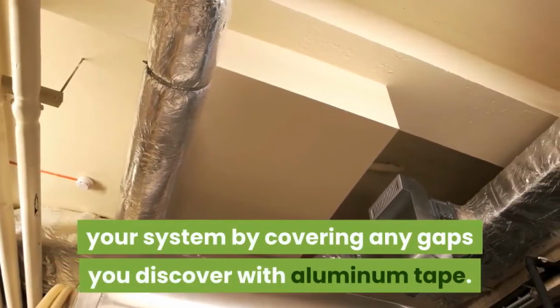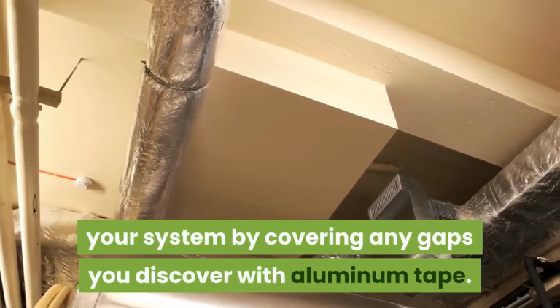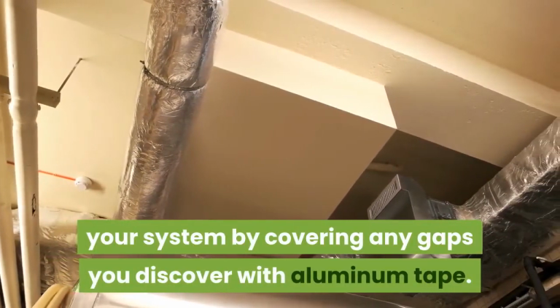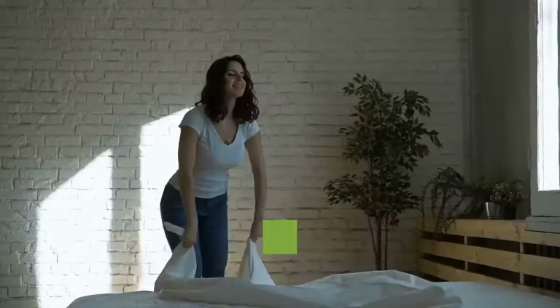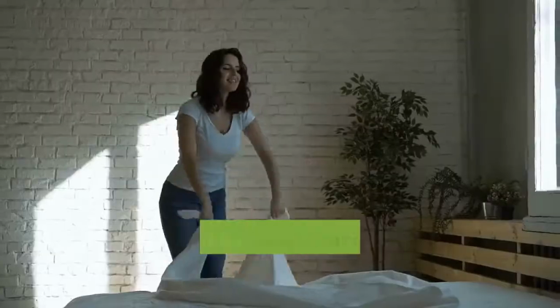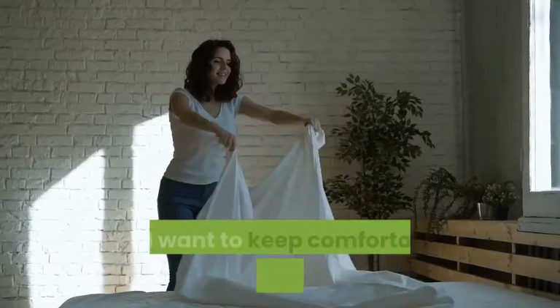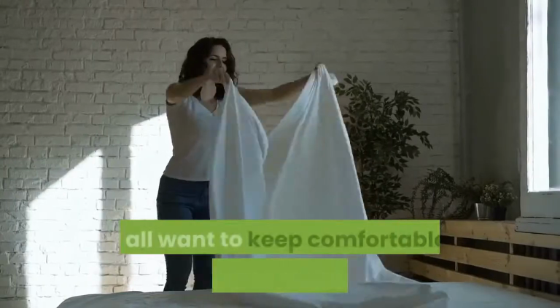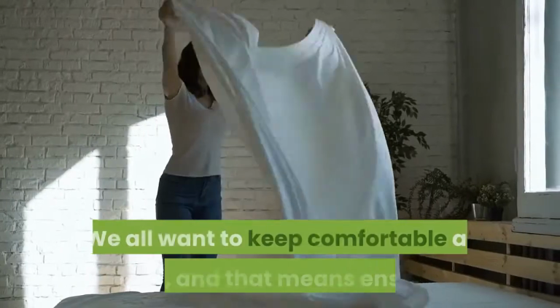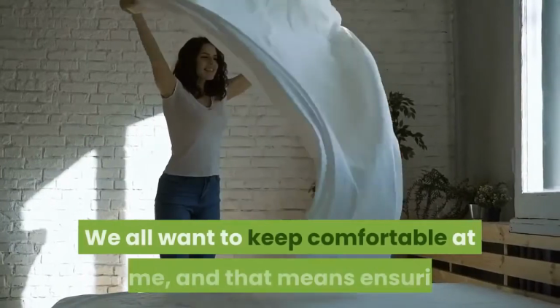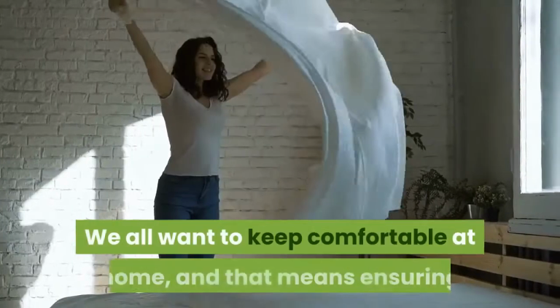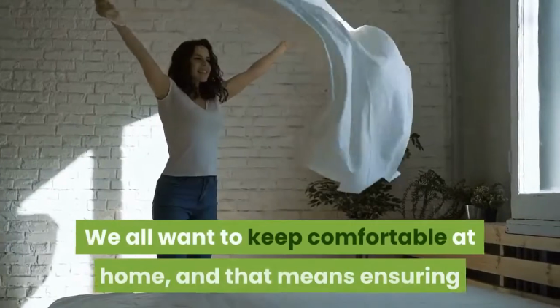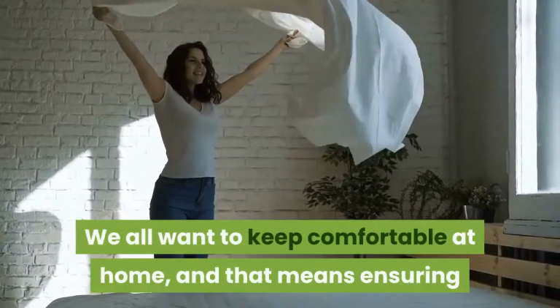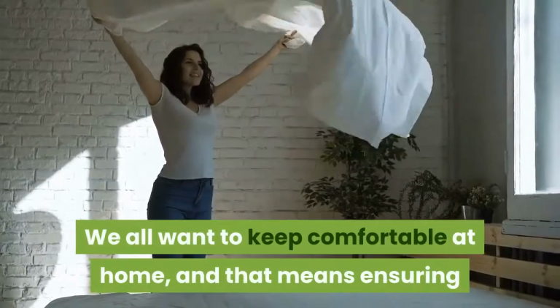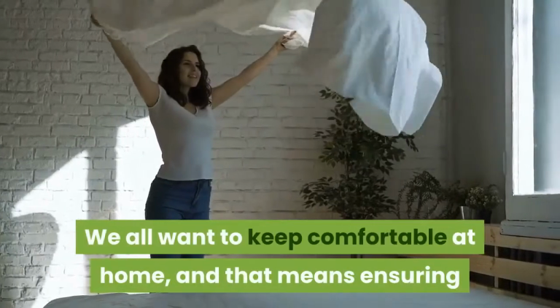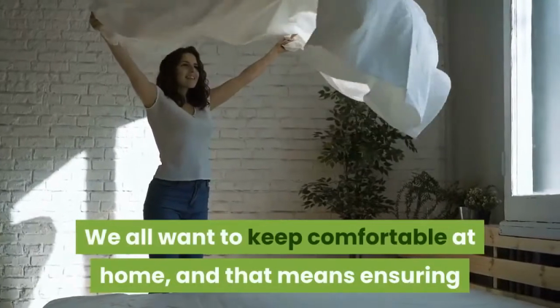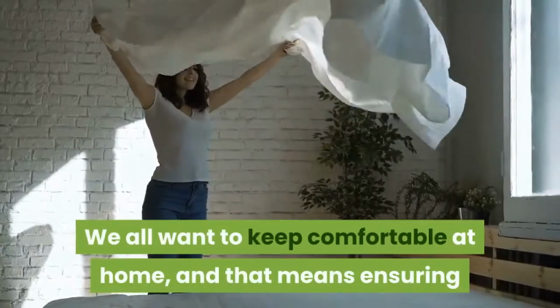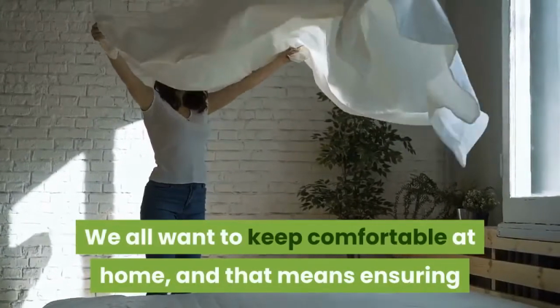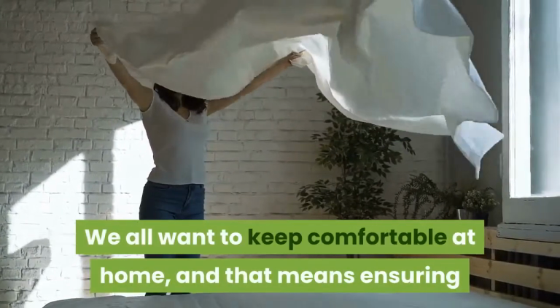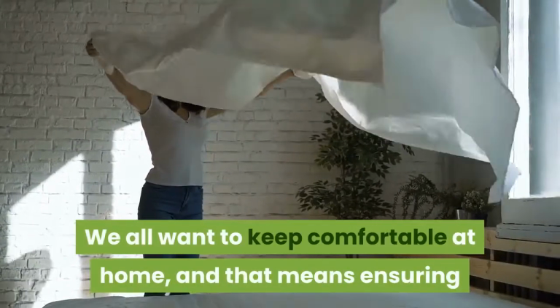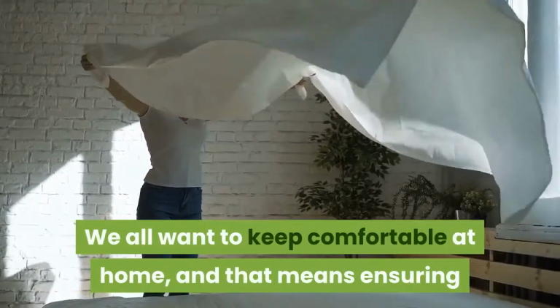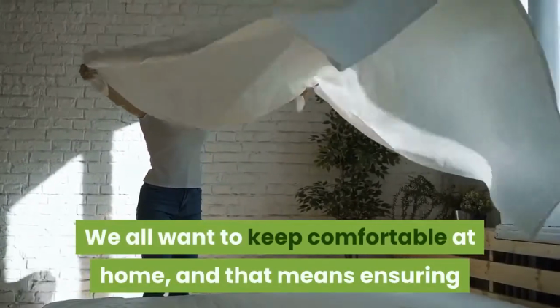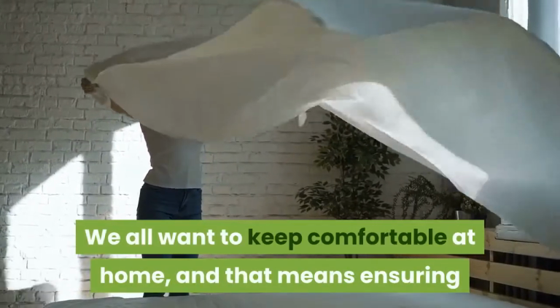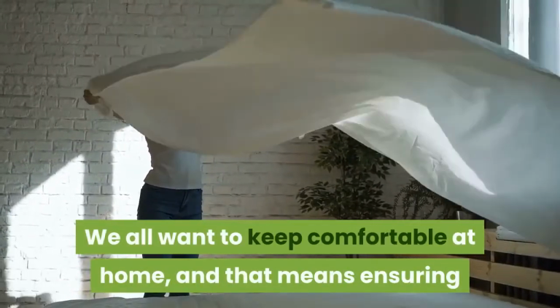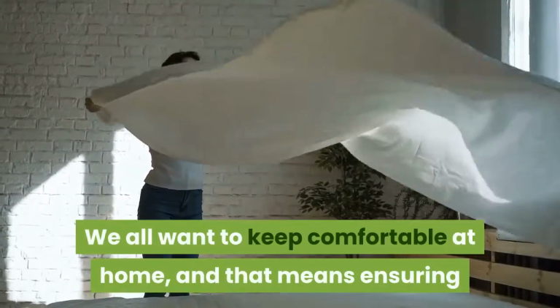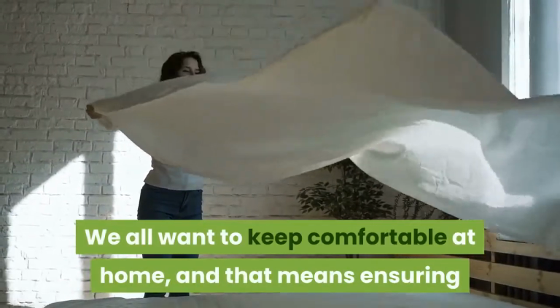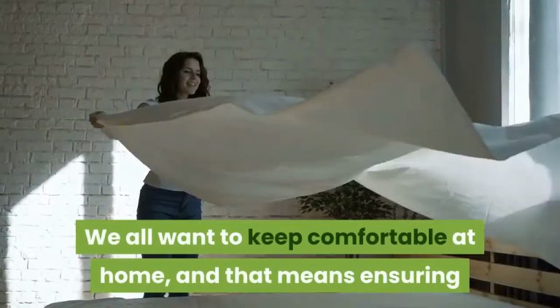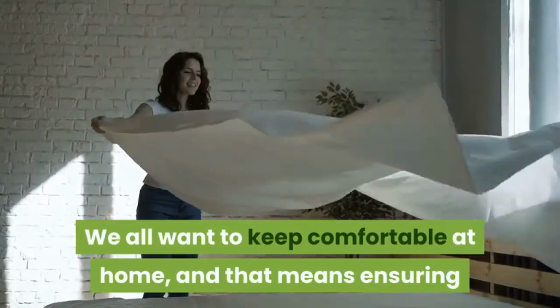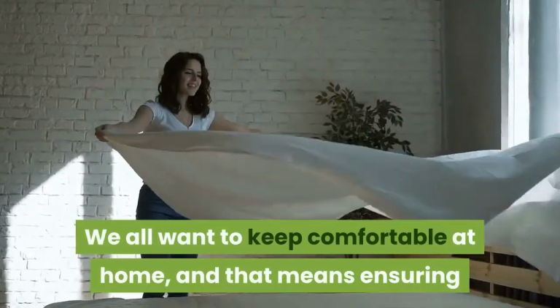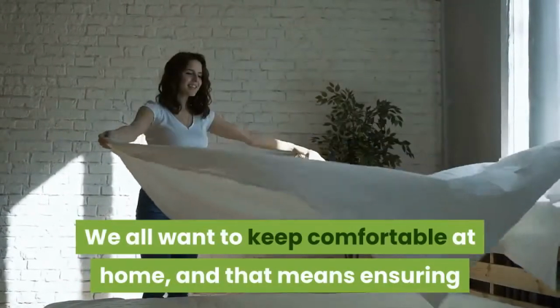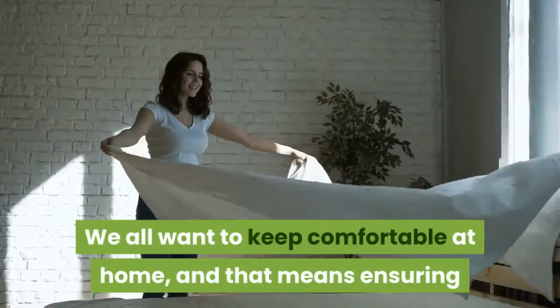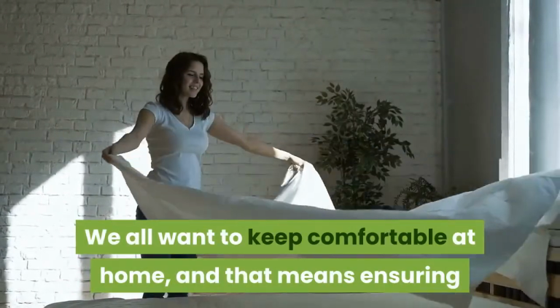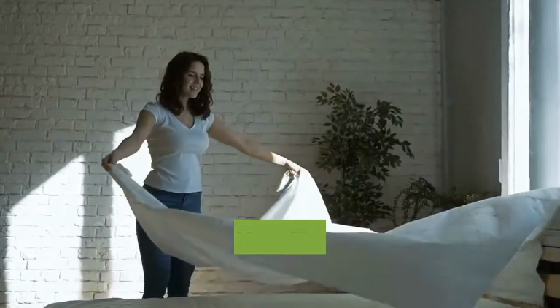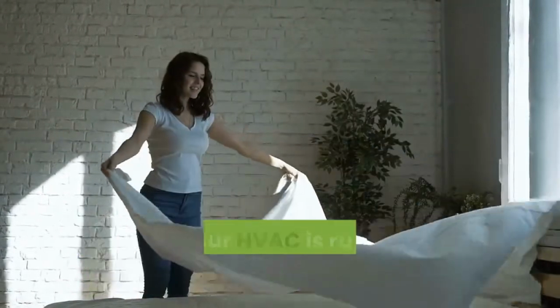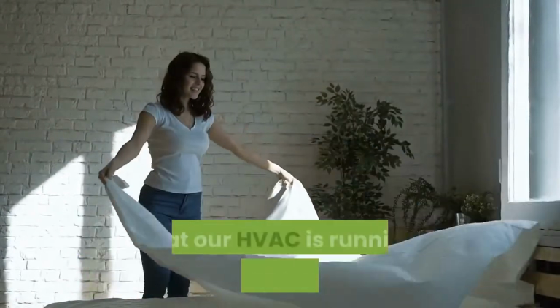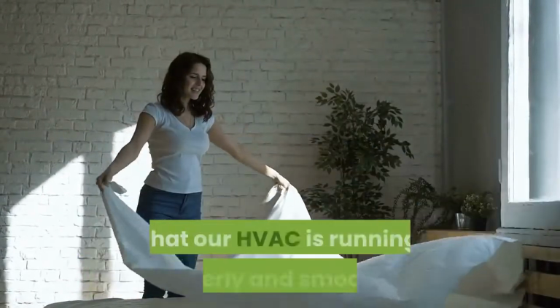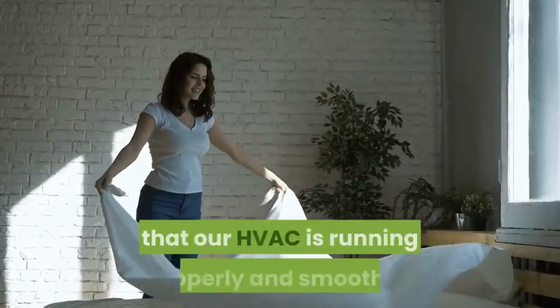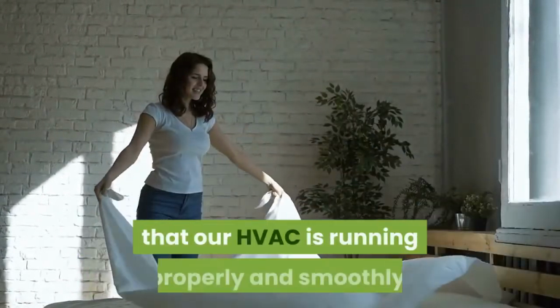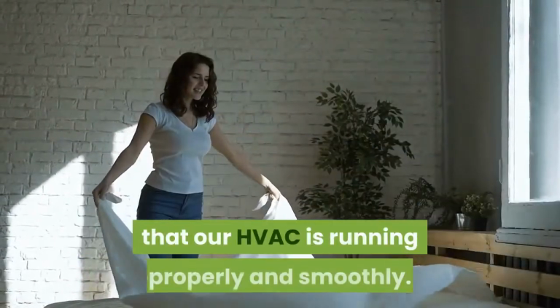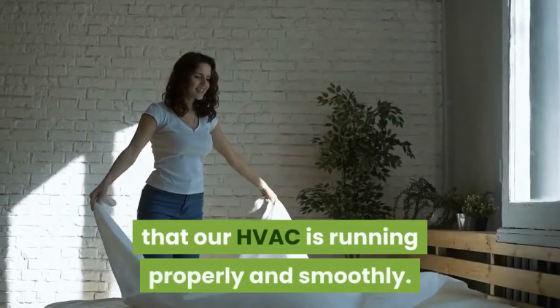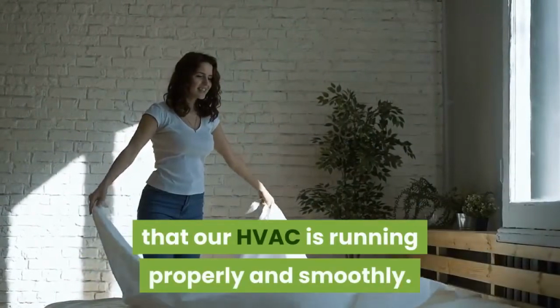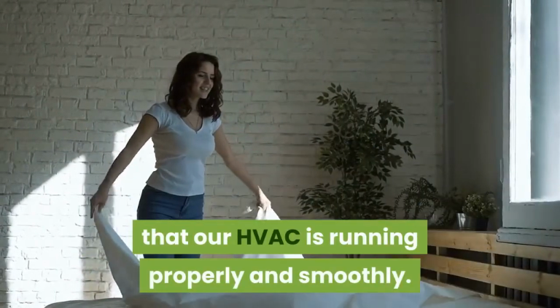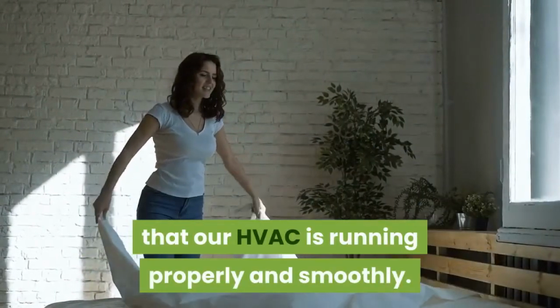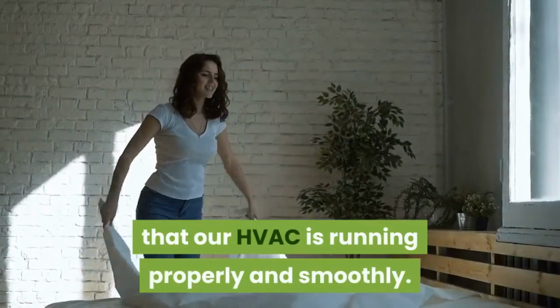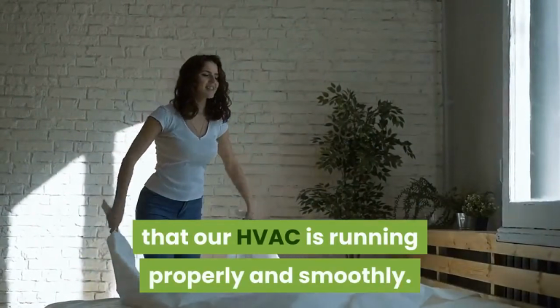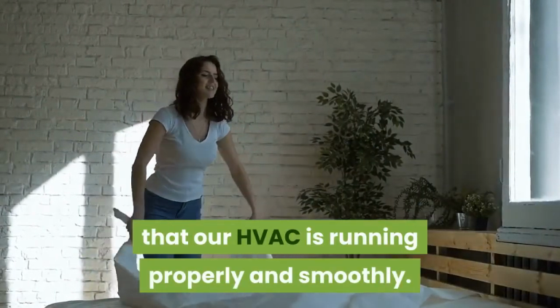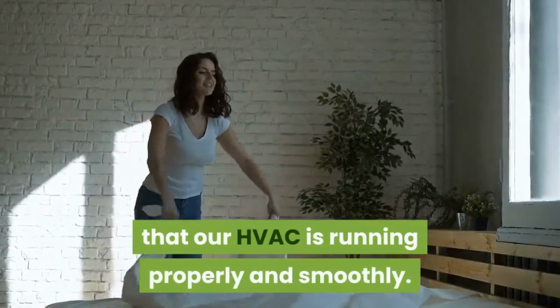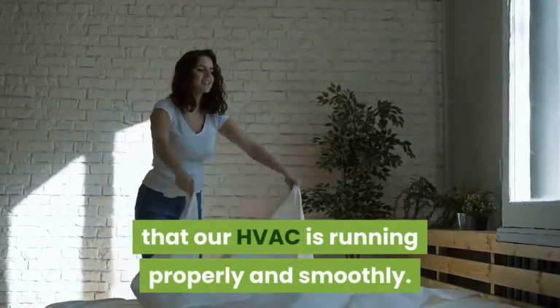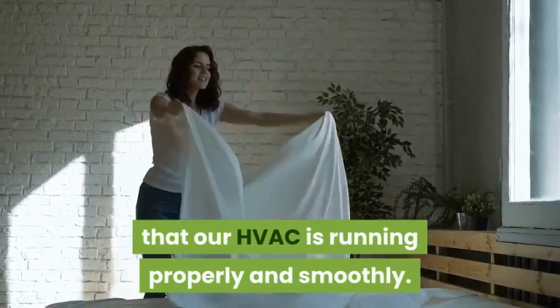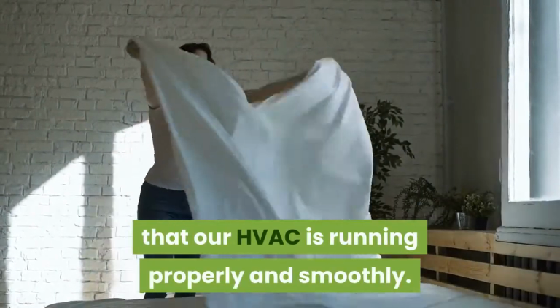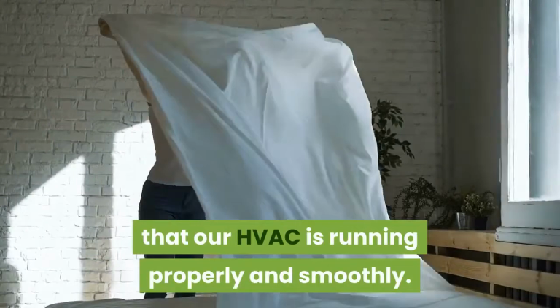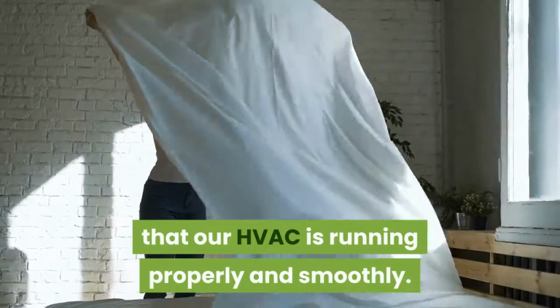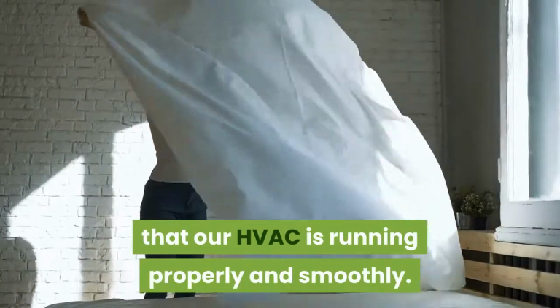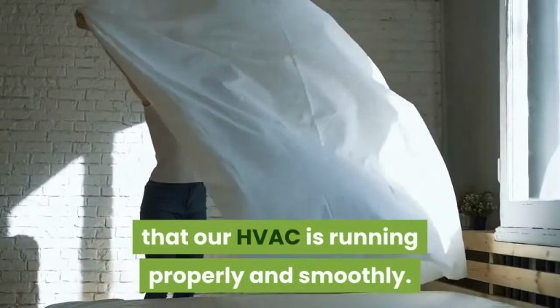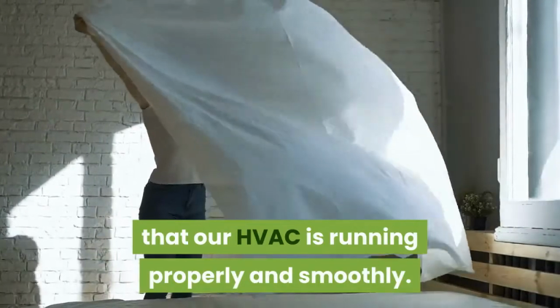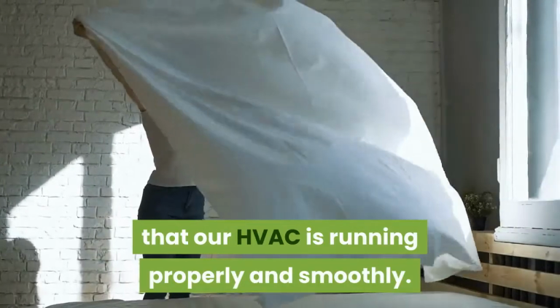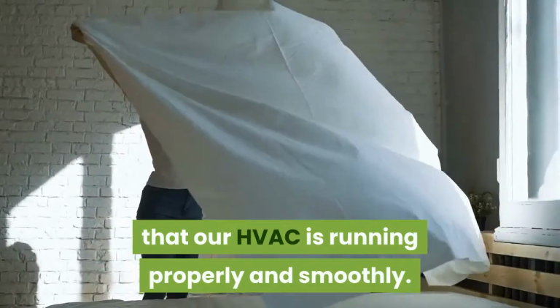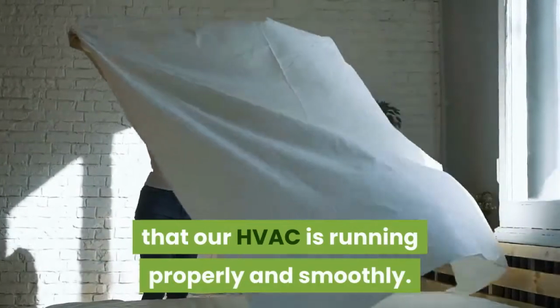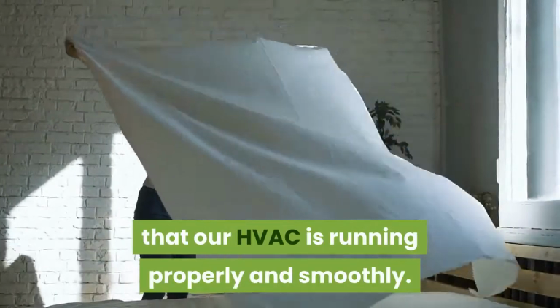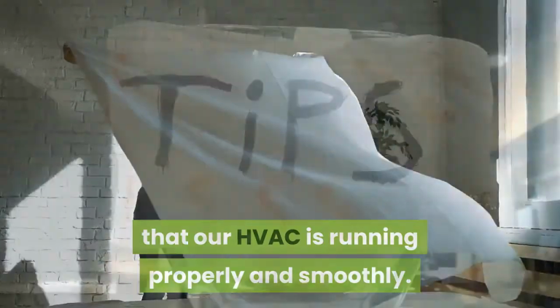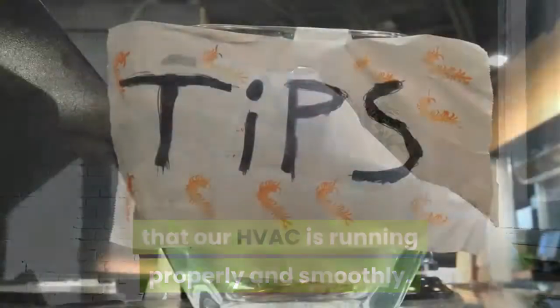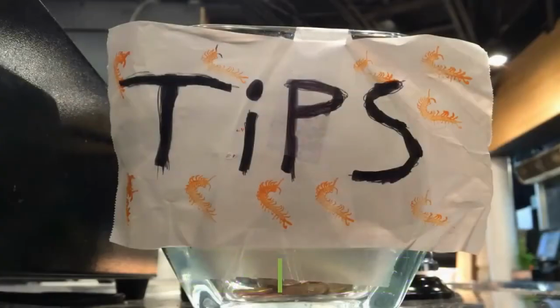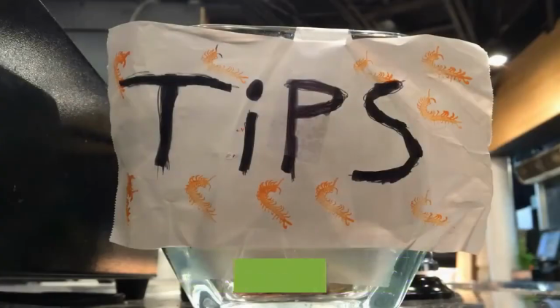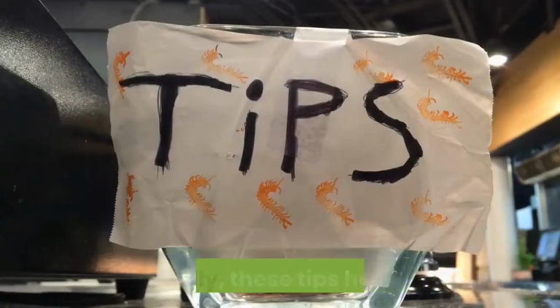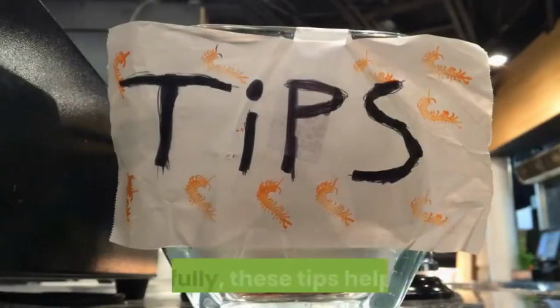We all want to keep comfortable at home, and that means ensuring that our HVAC is running properly and smoothly. Hopefully these tips help you.